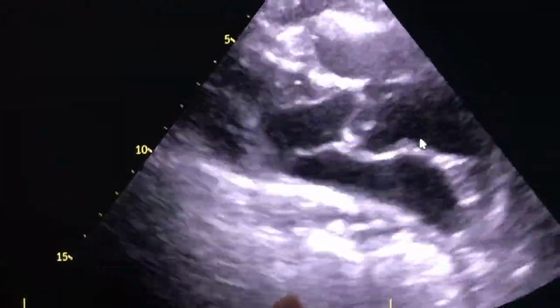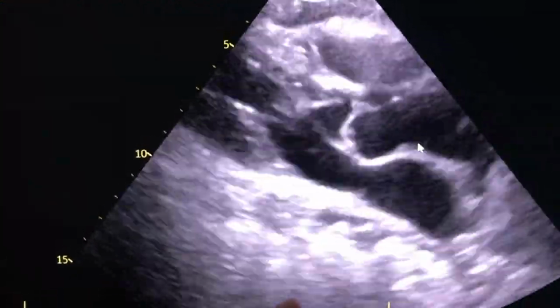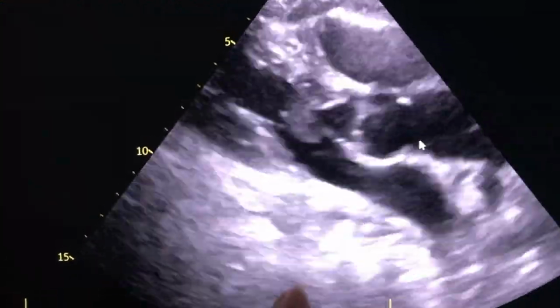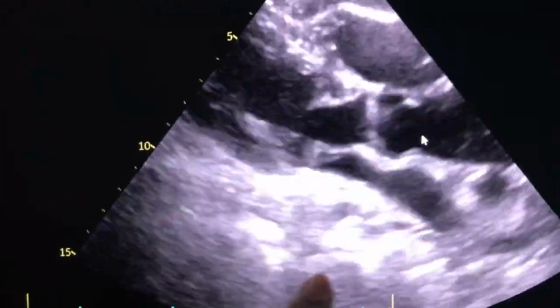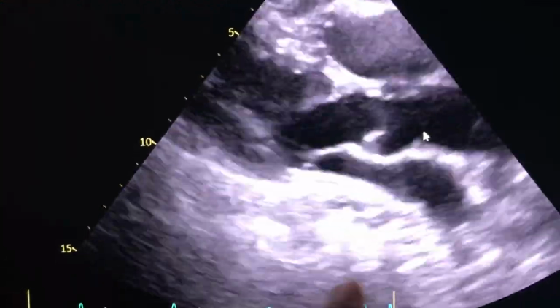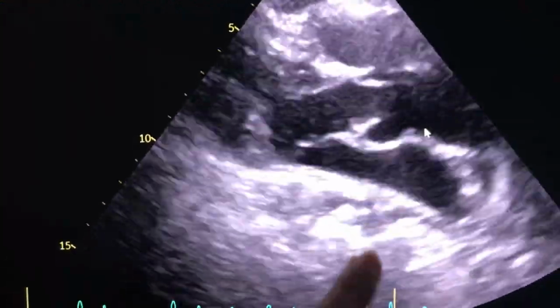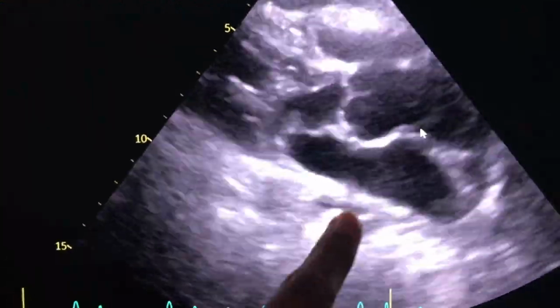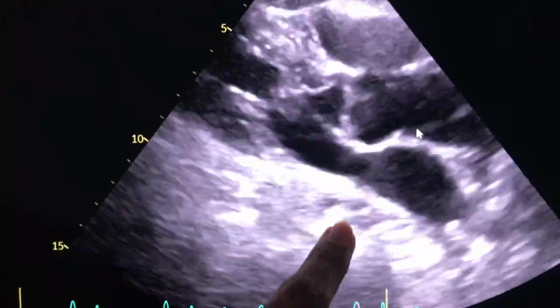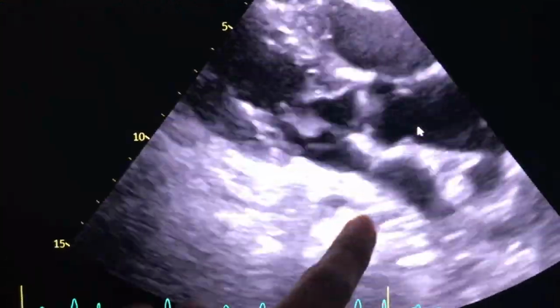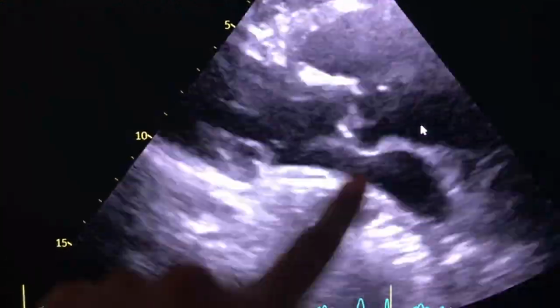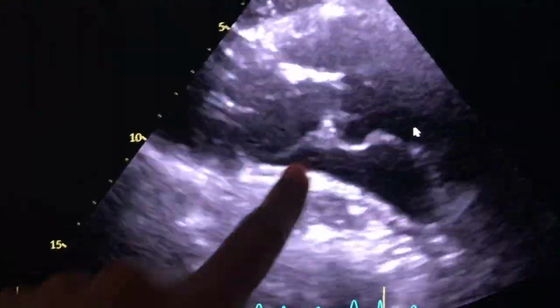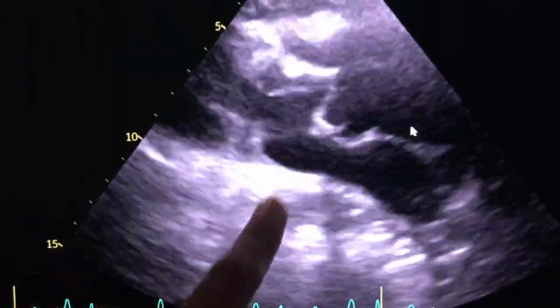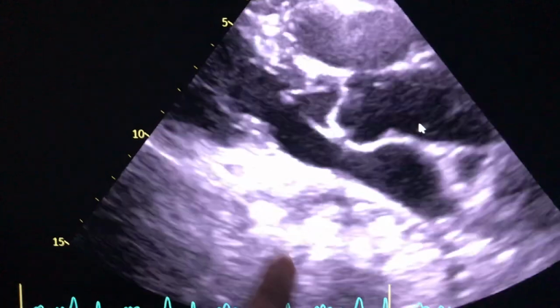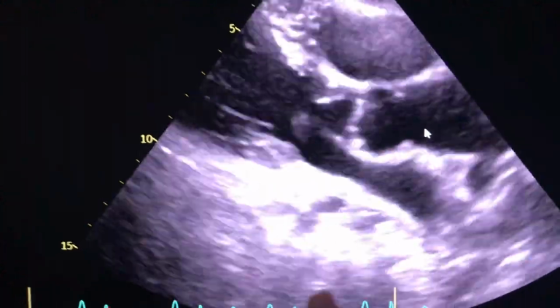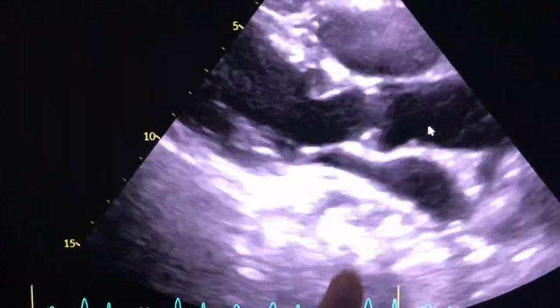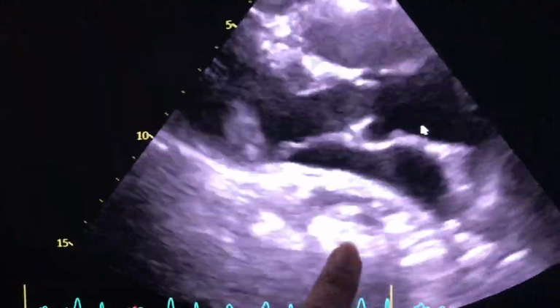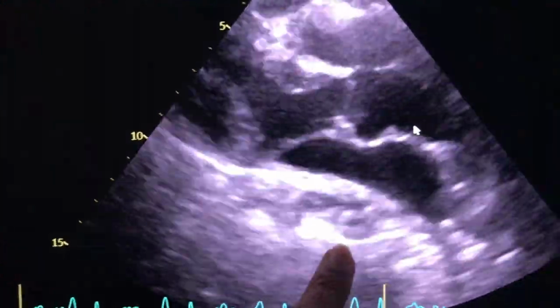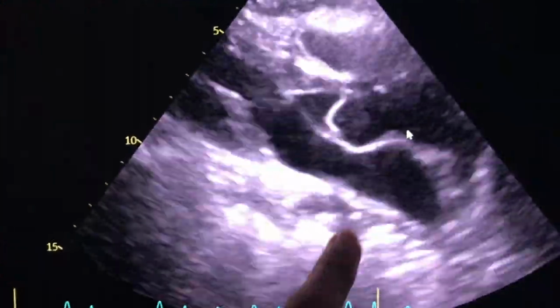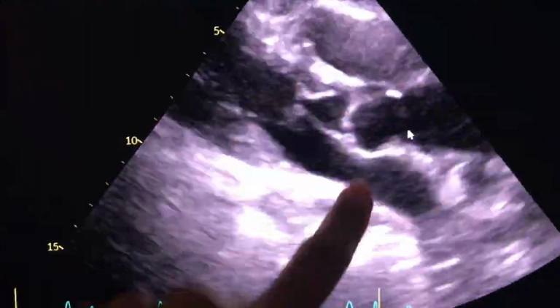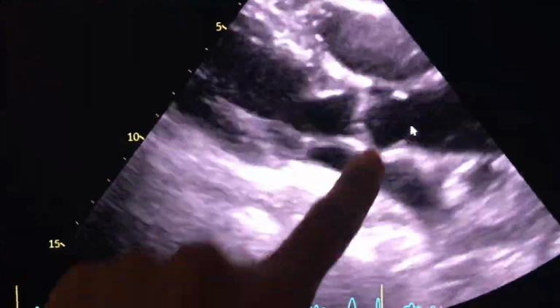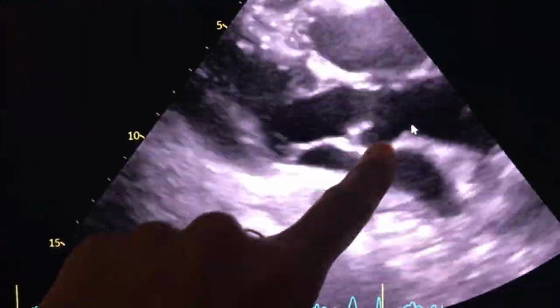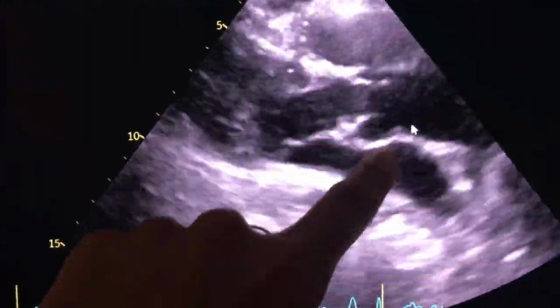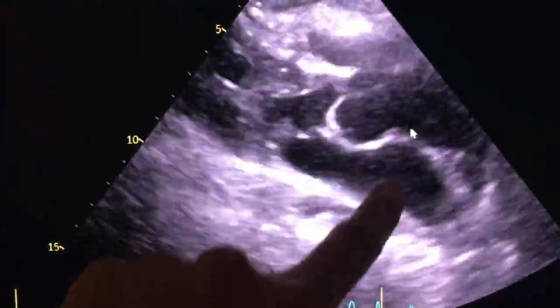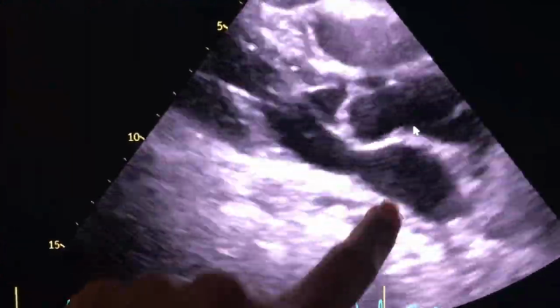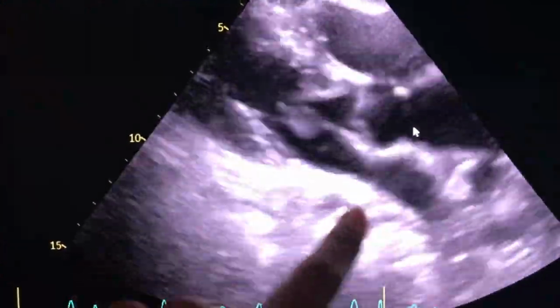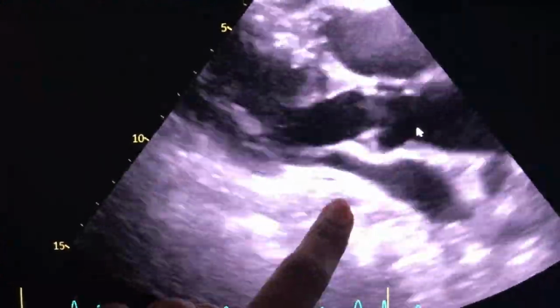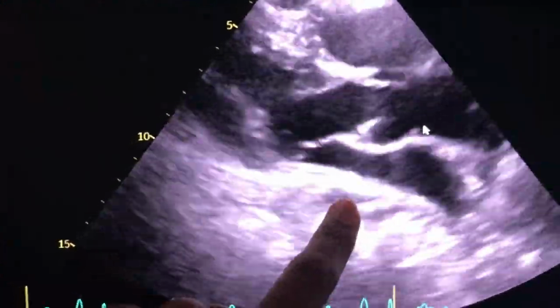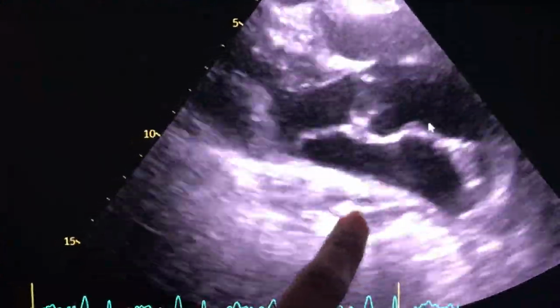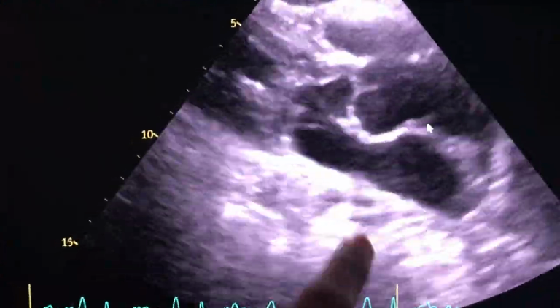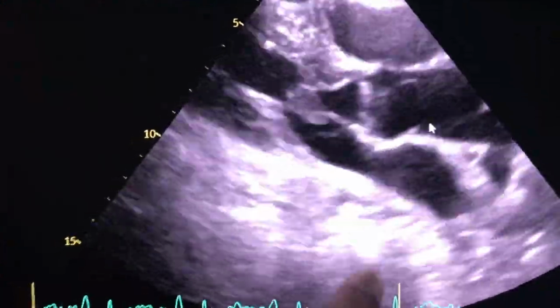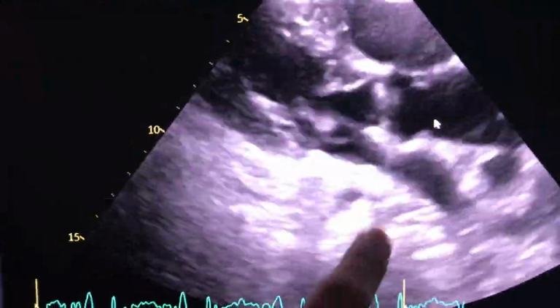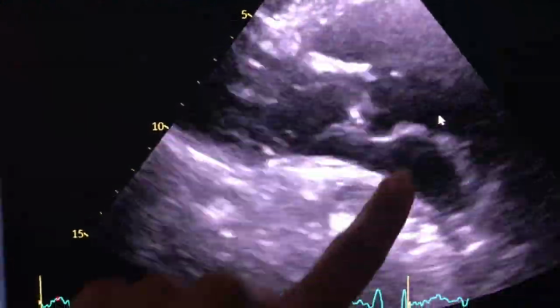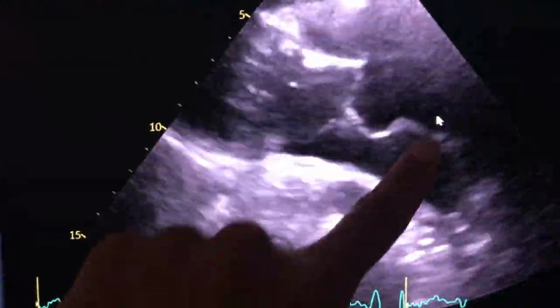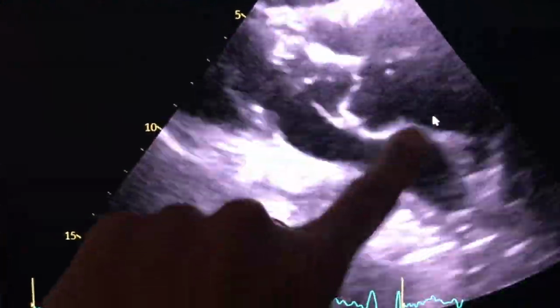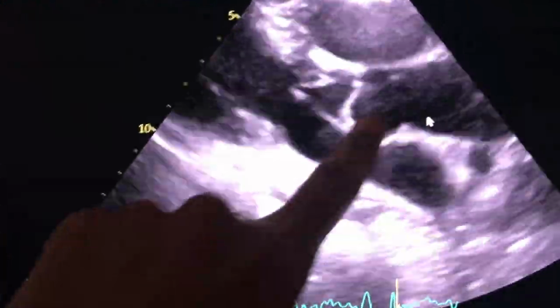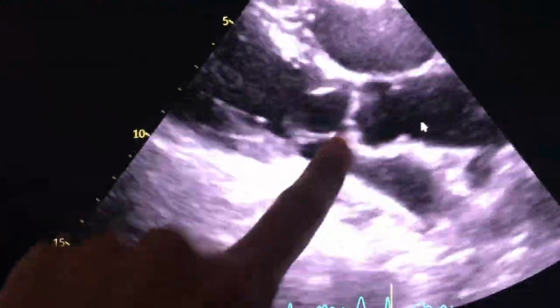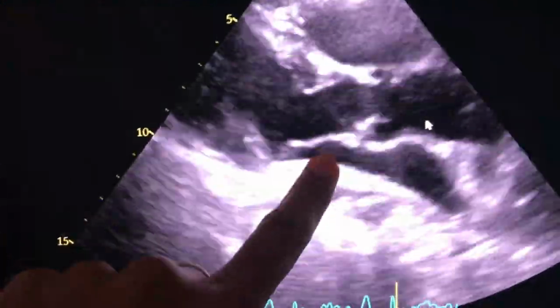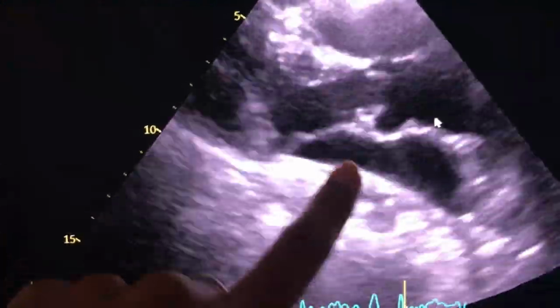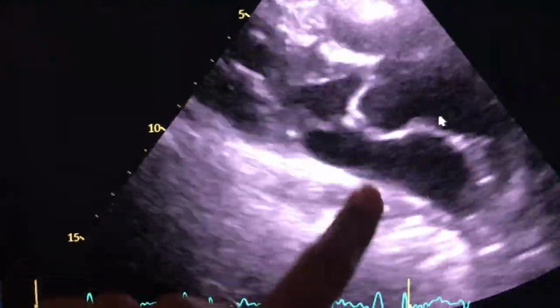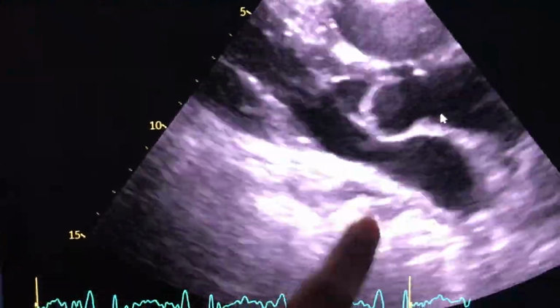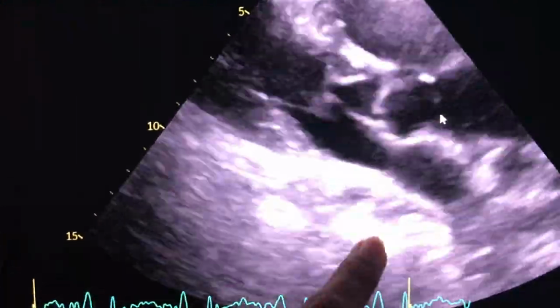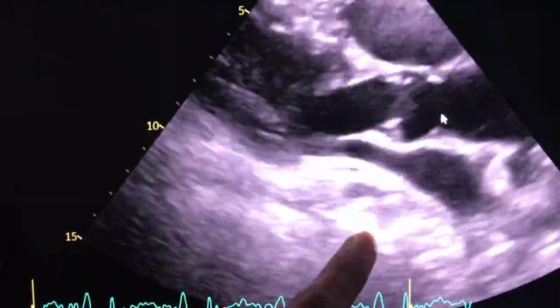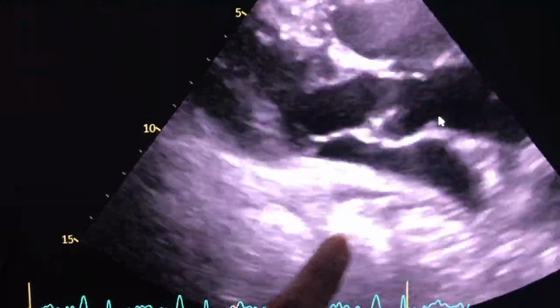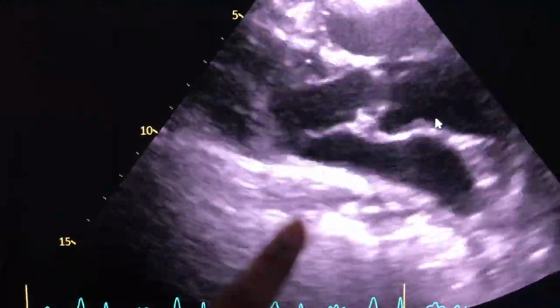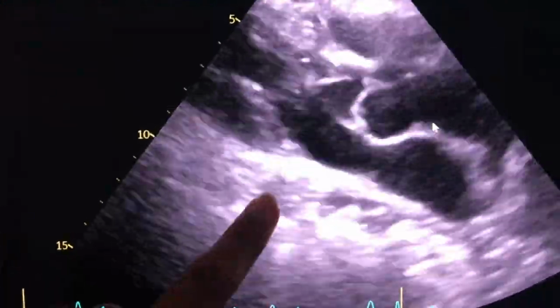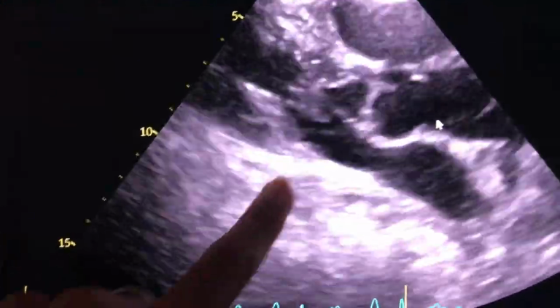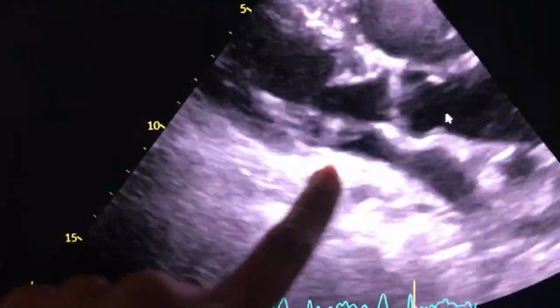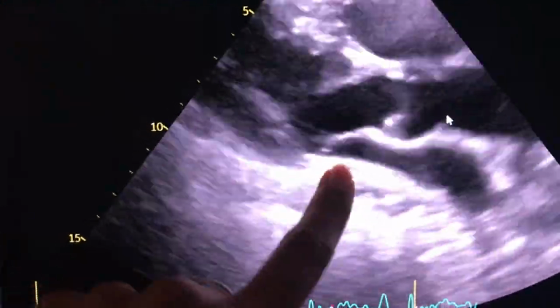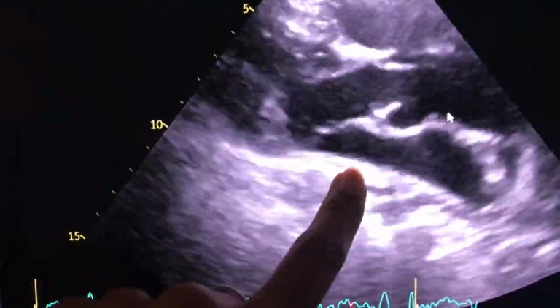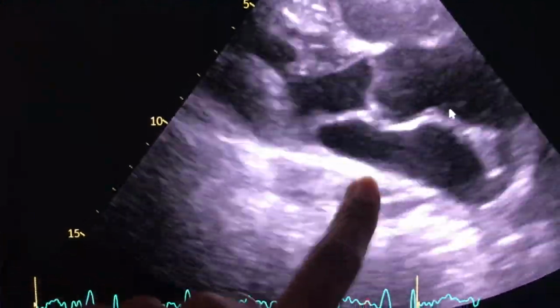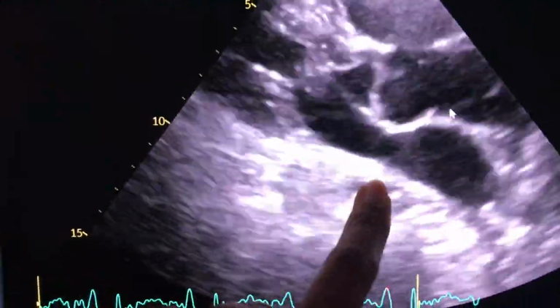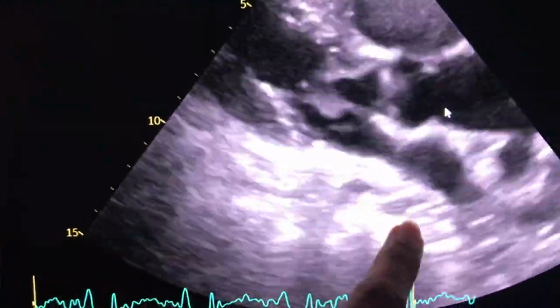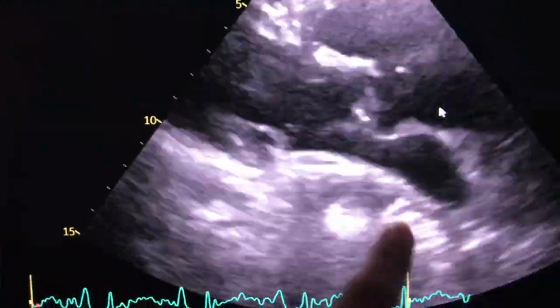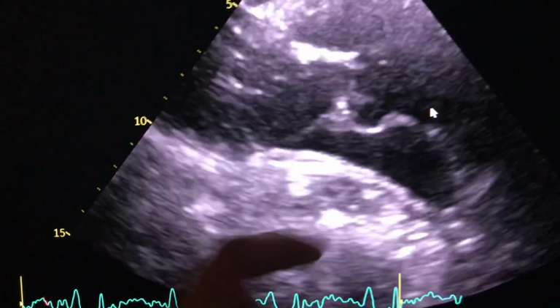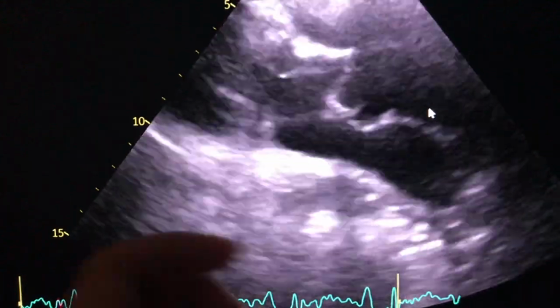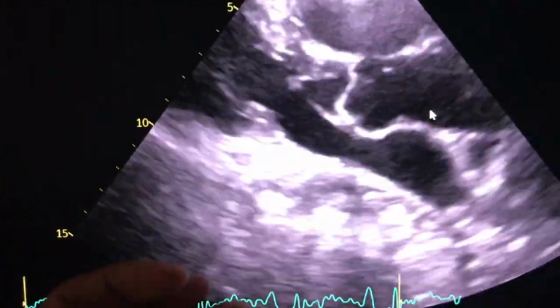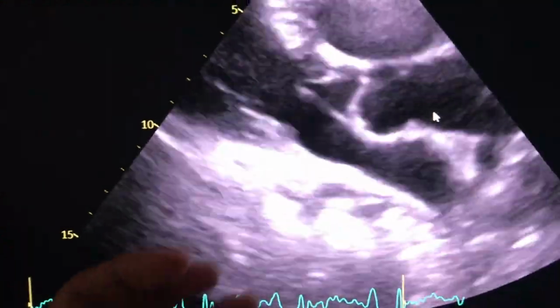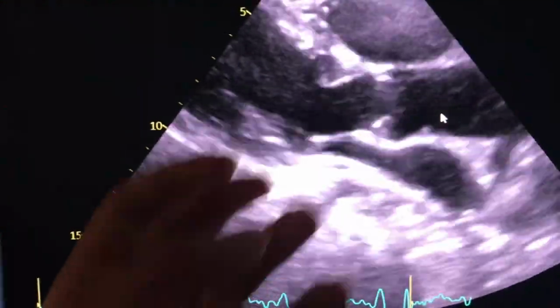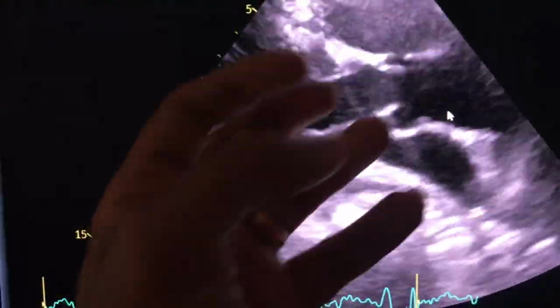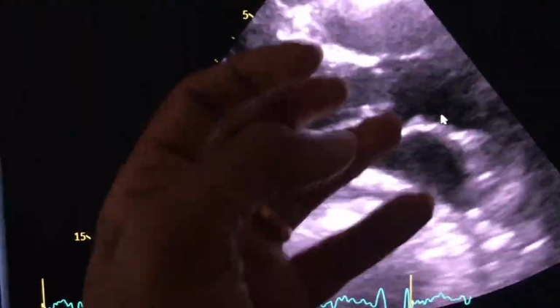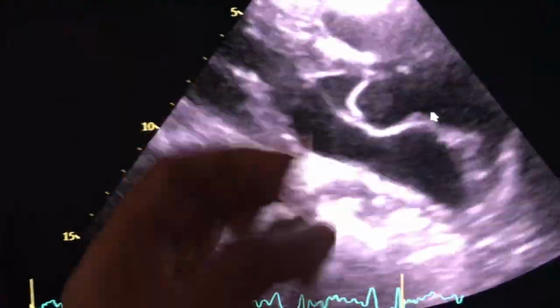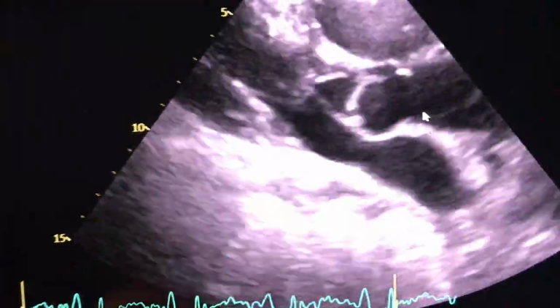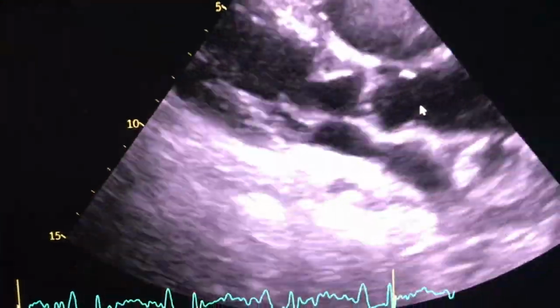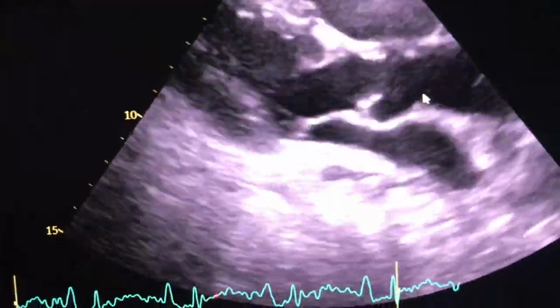This is how close the stomach is to the heart. This is the heart, and this is the hiatus hernia pushing inwards.